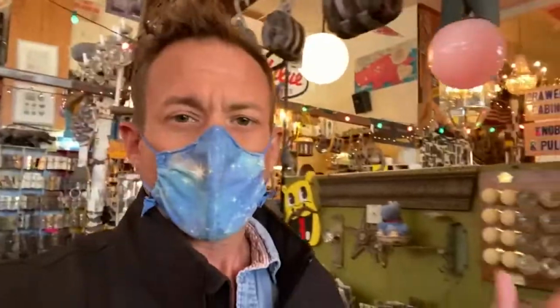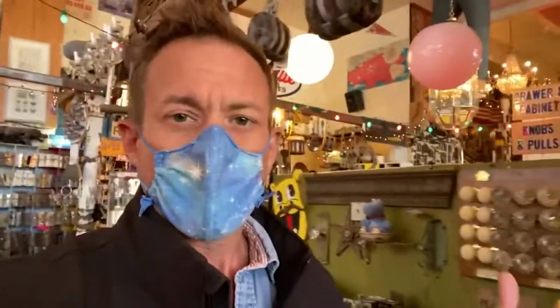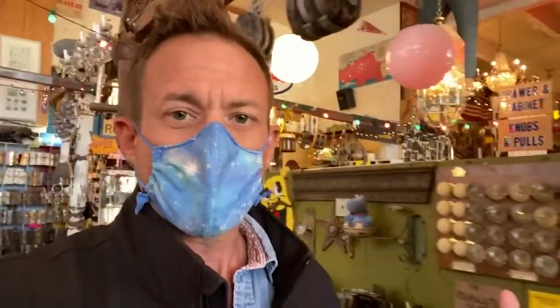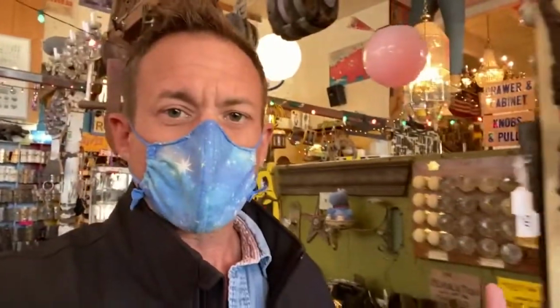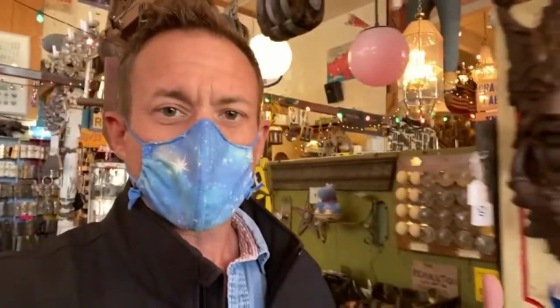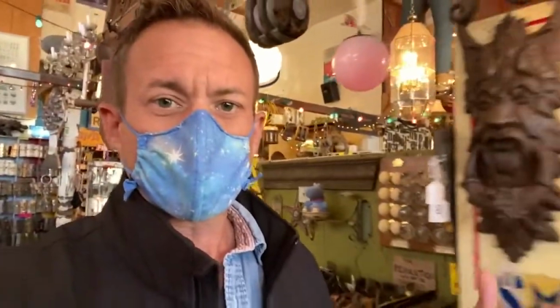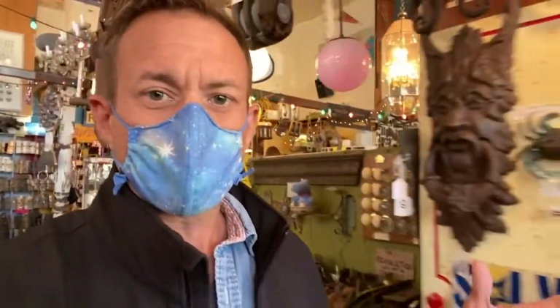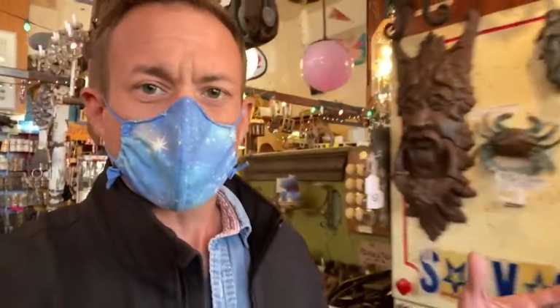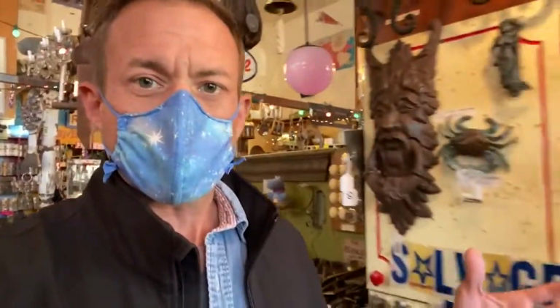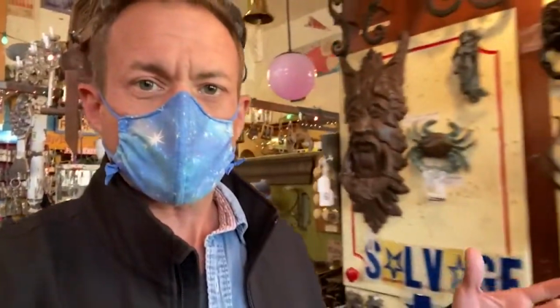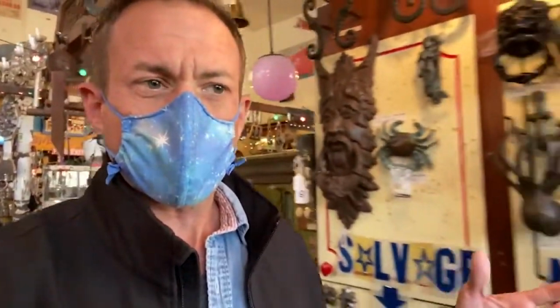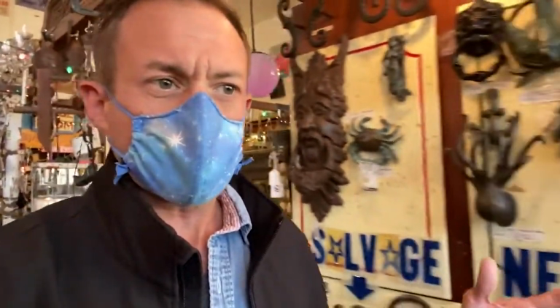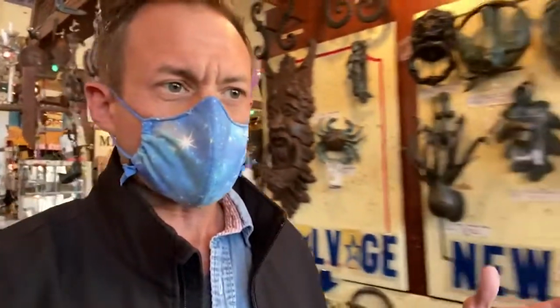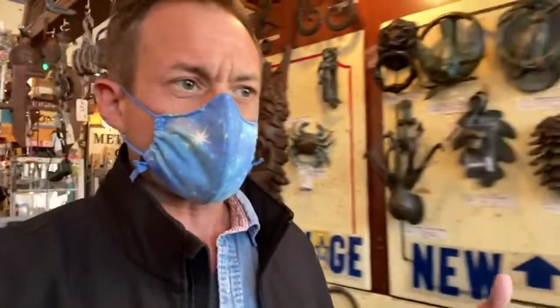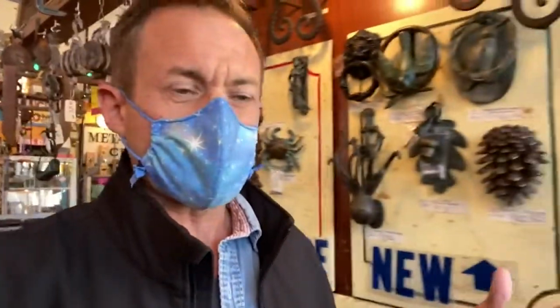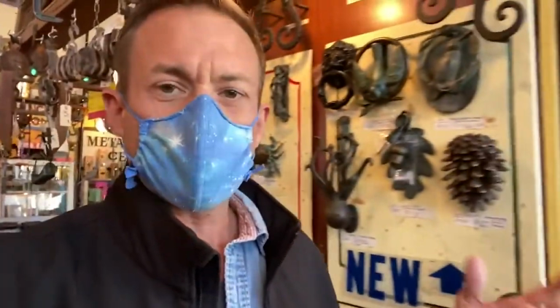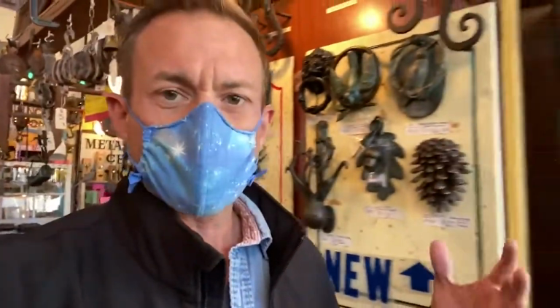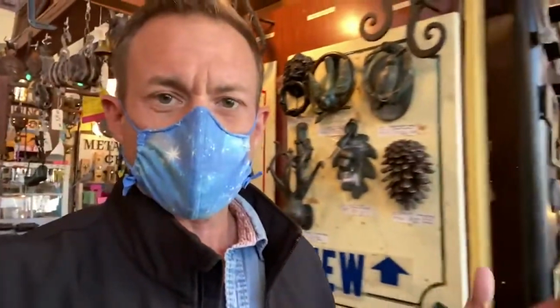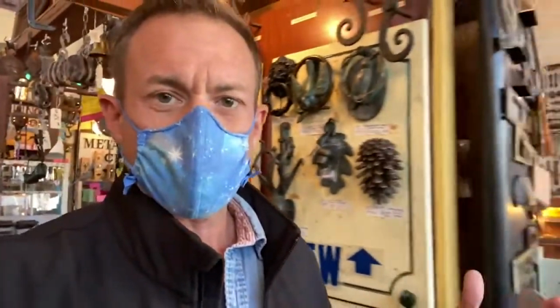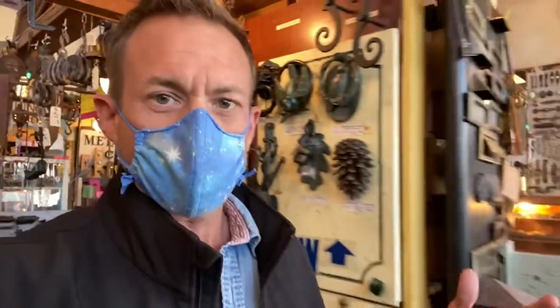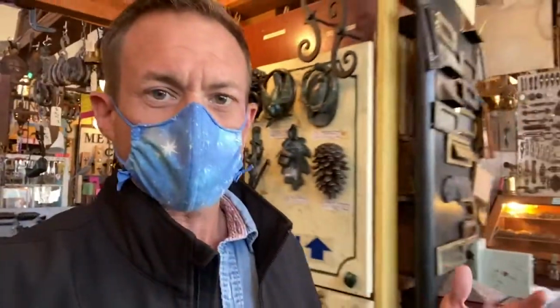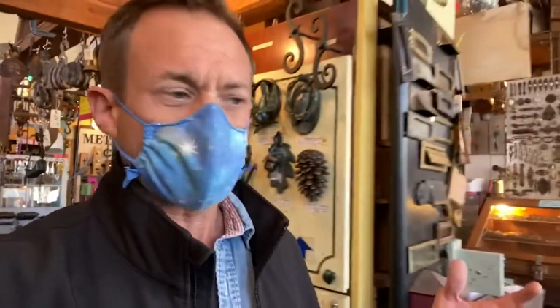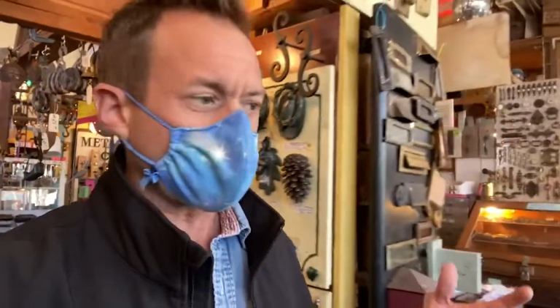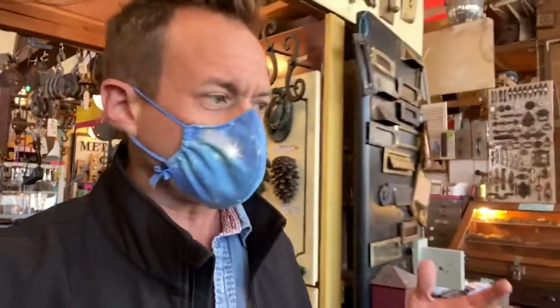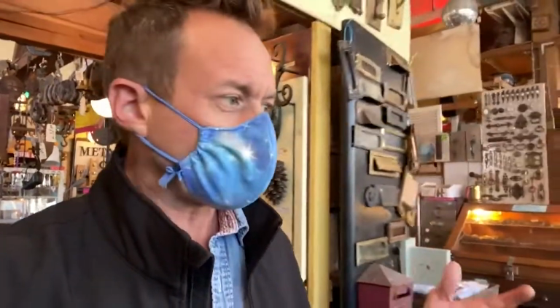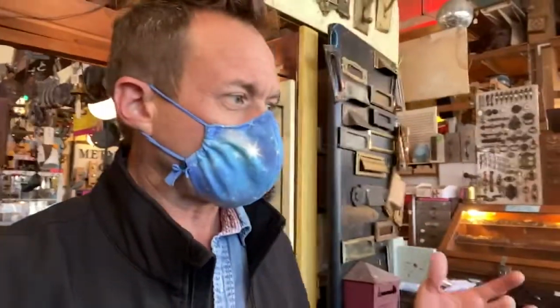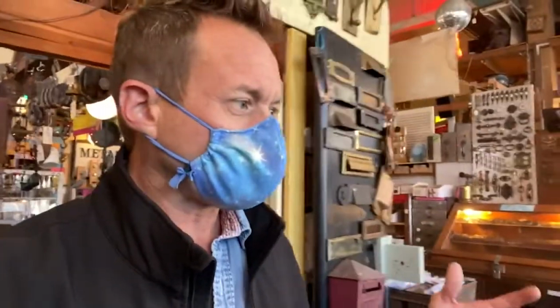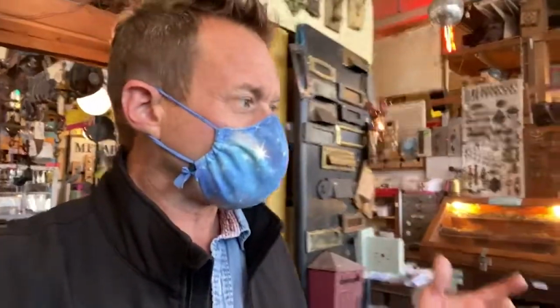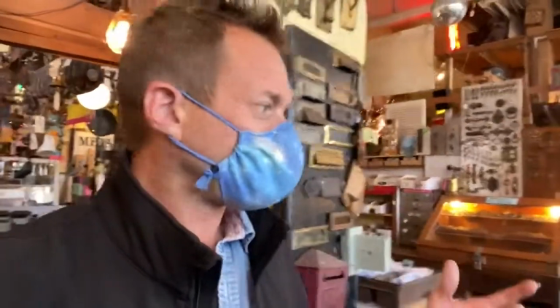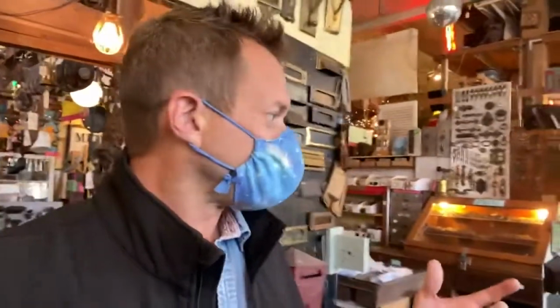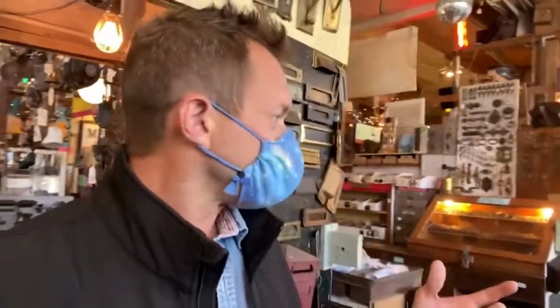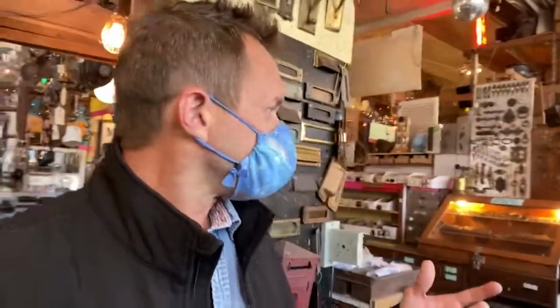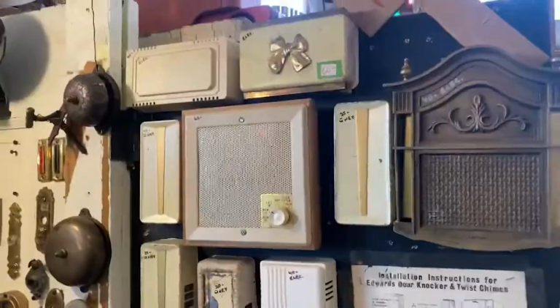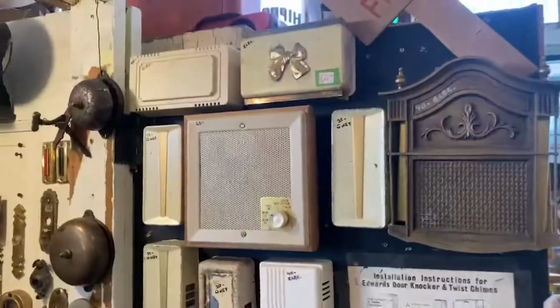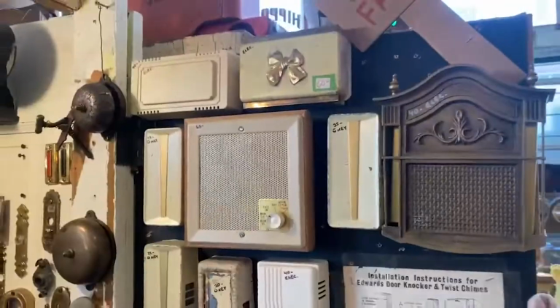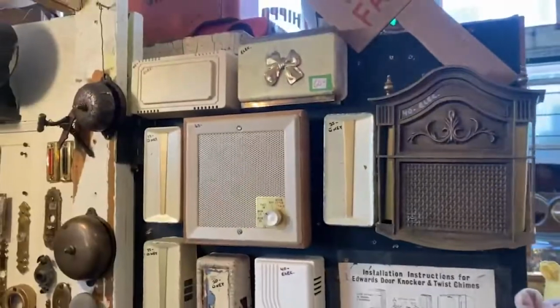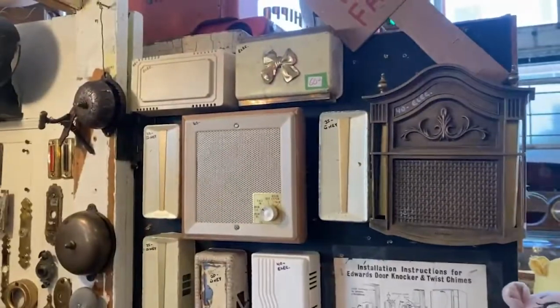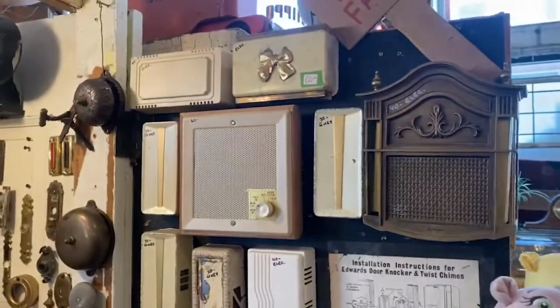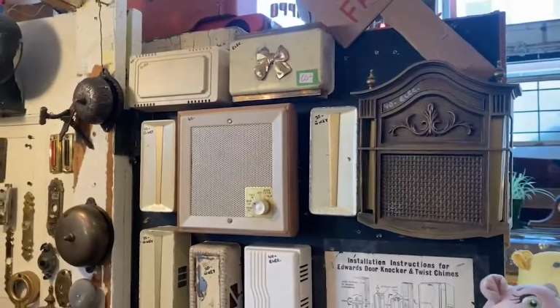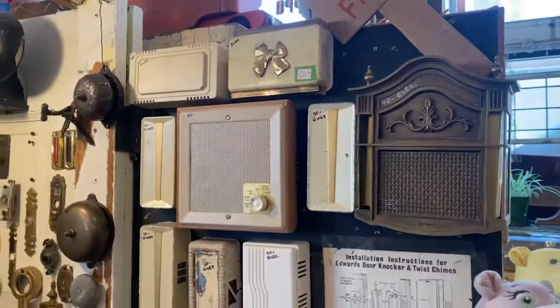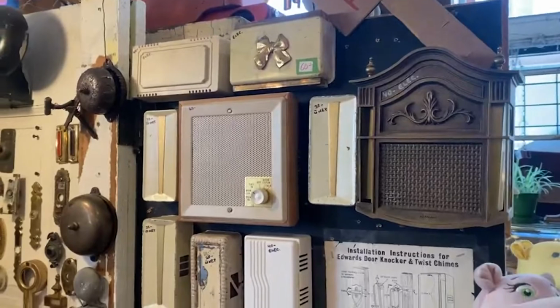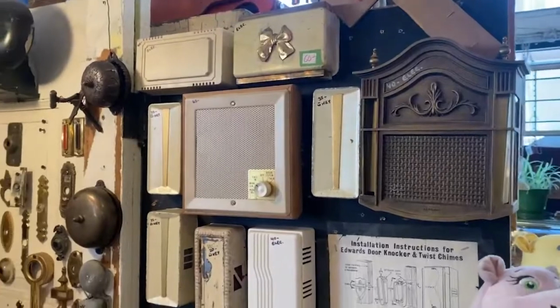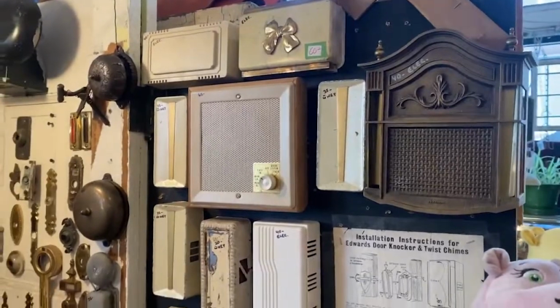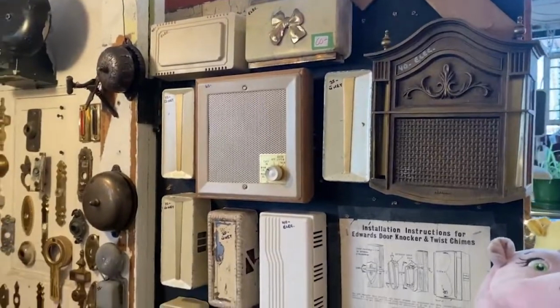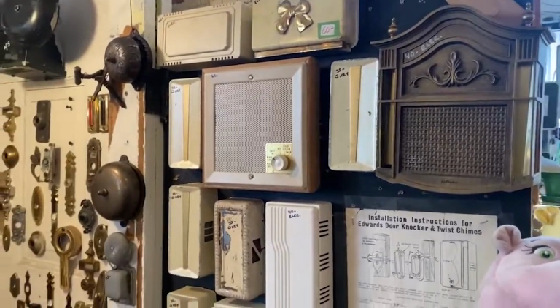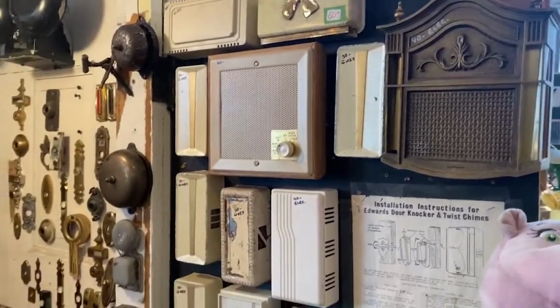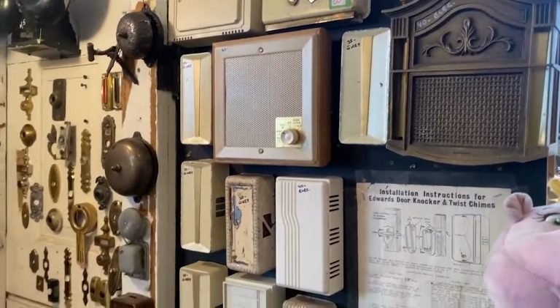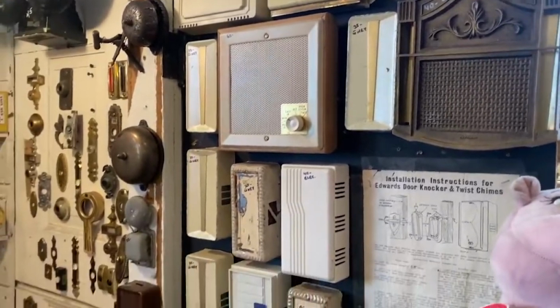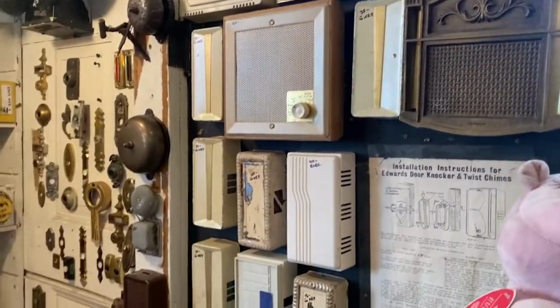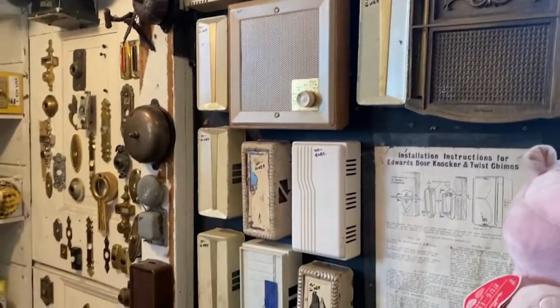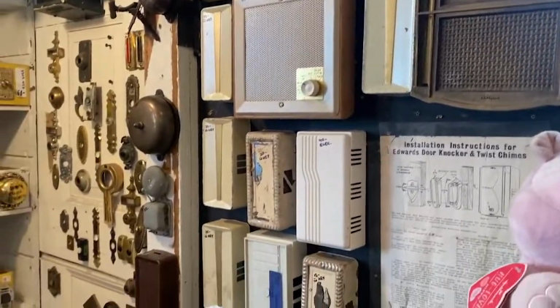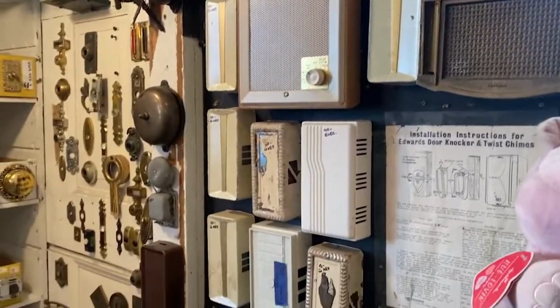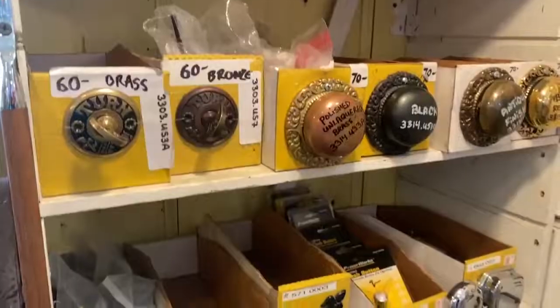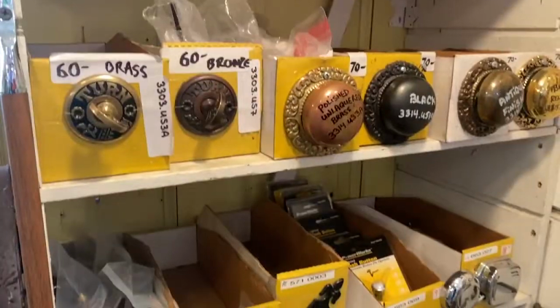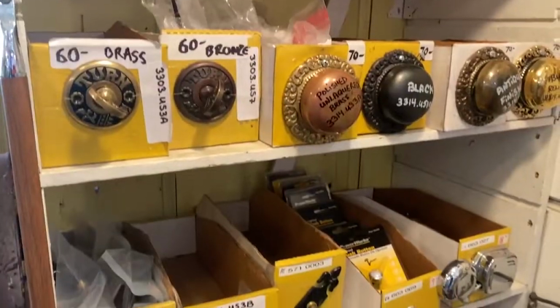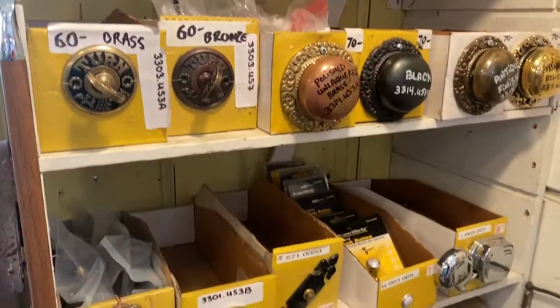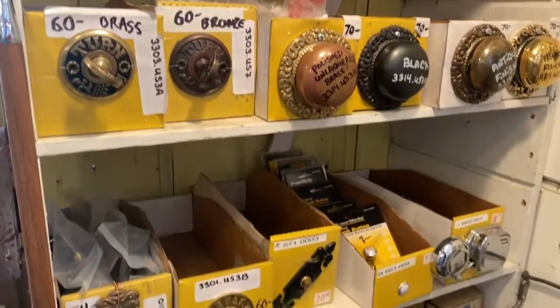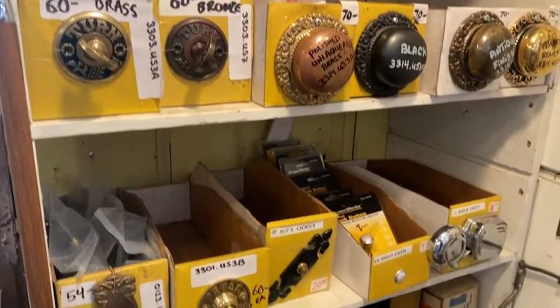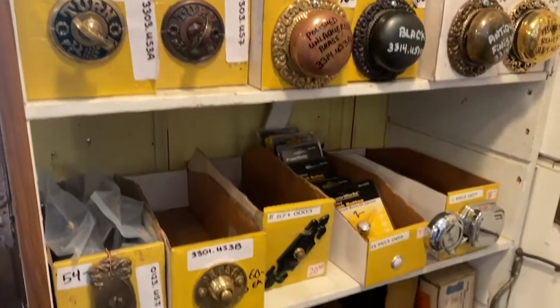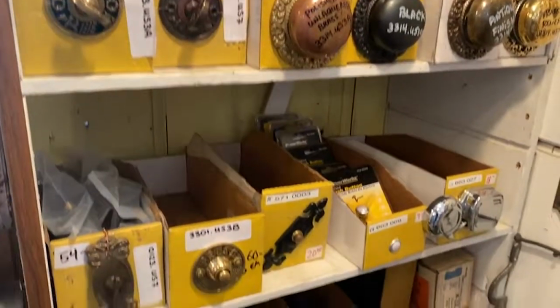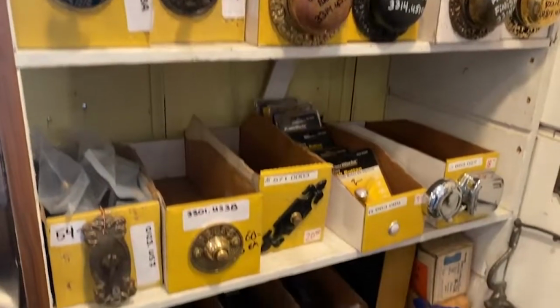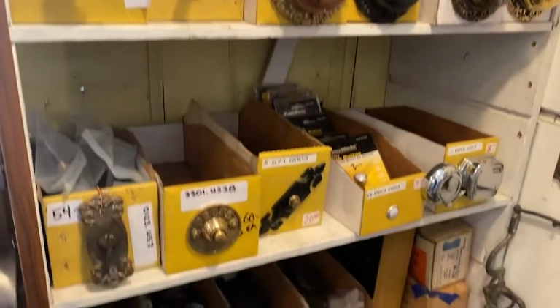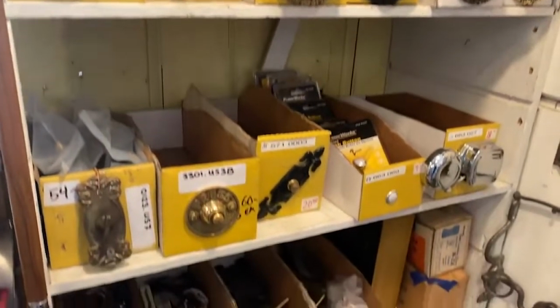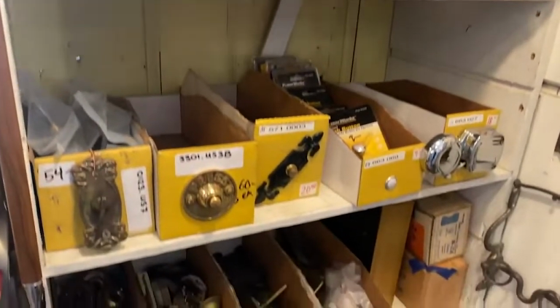I'm already in love with this place. It's been two seconds and I love it. Doorbells.